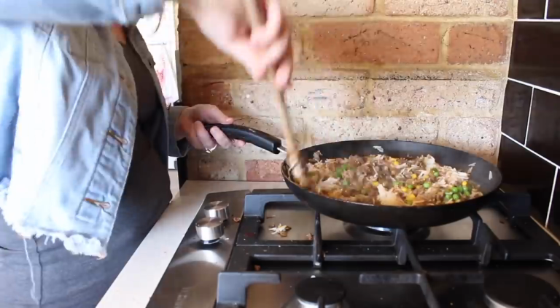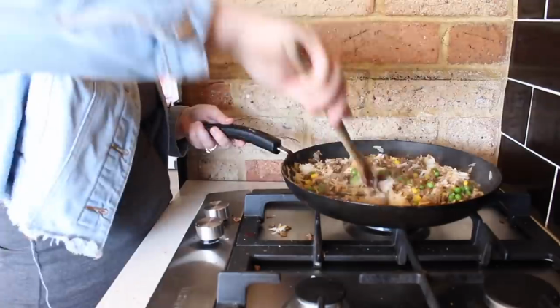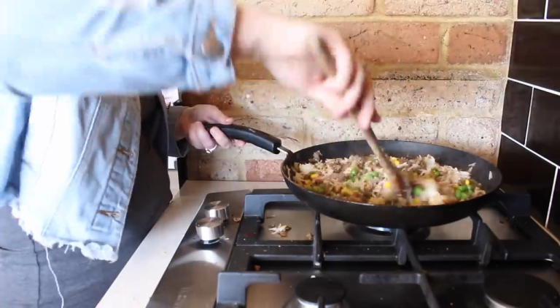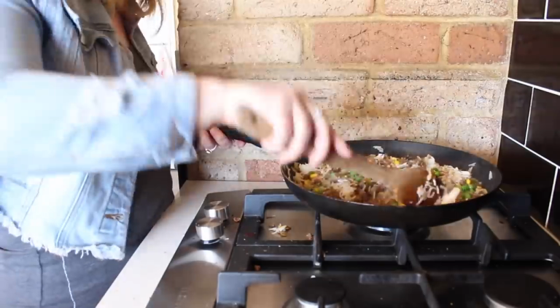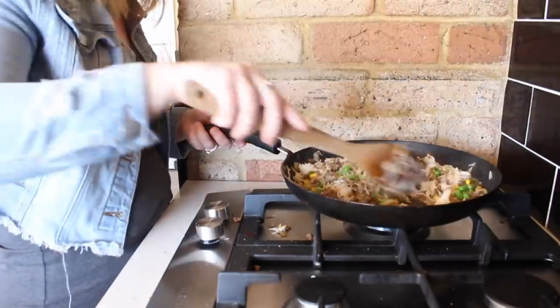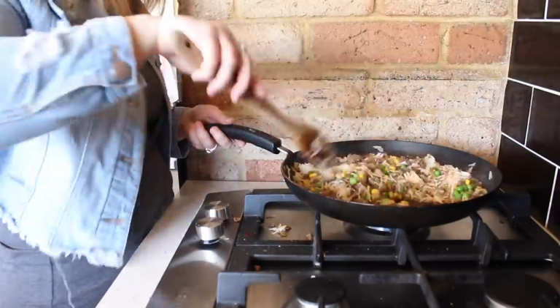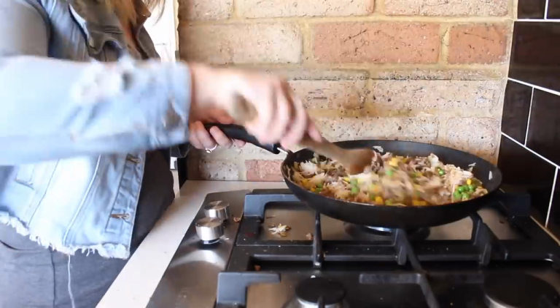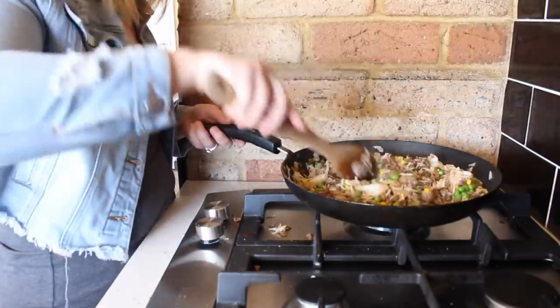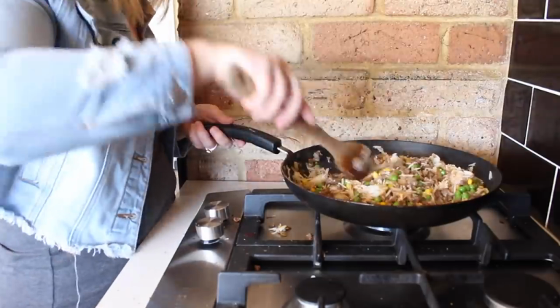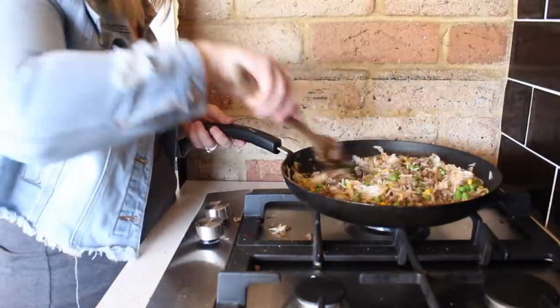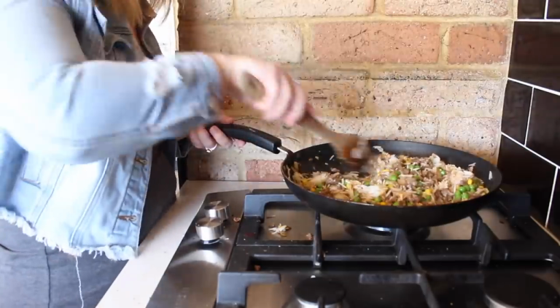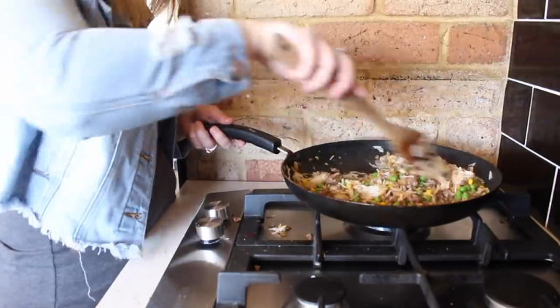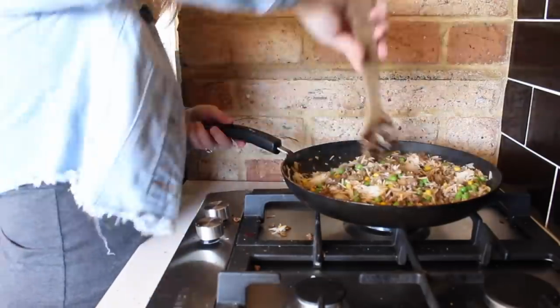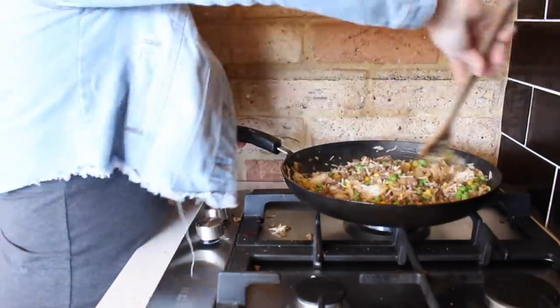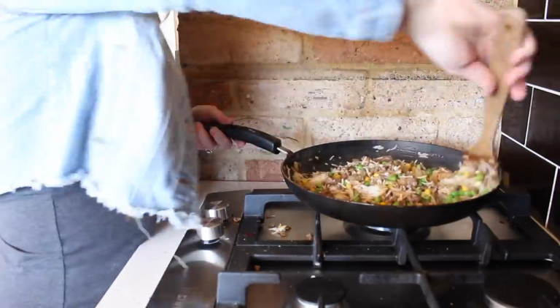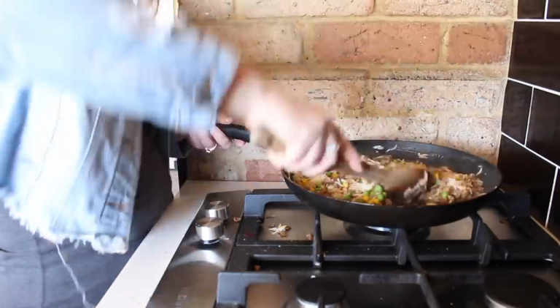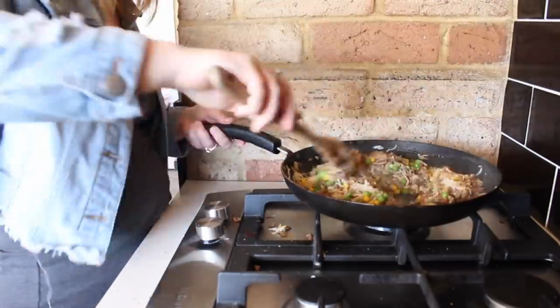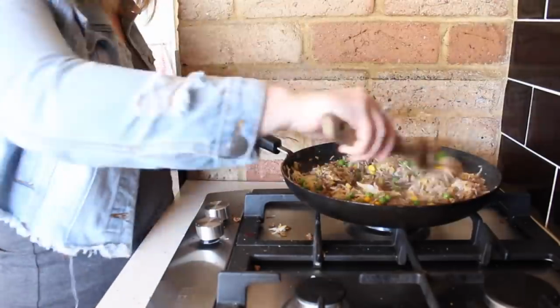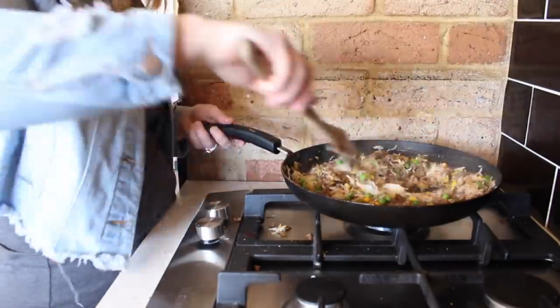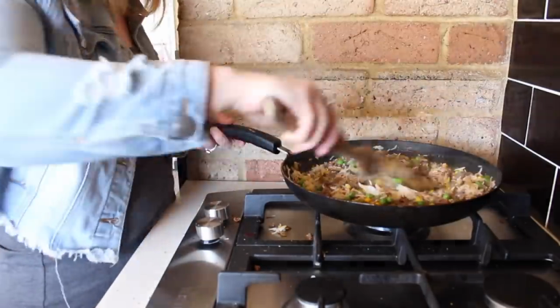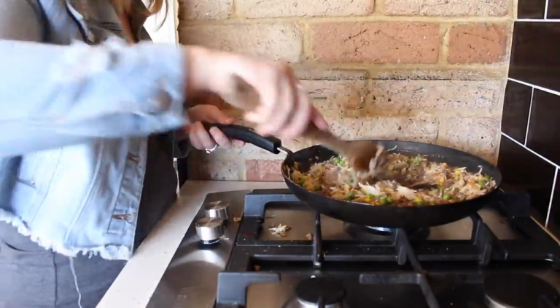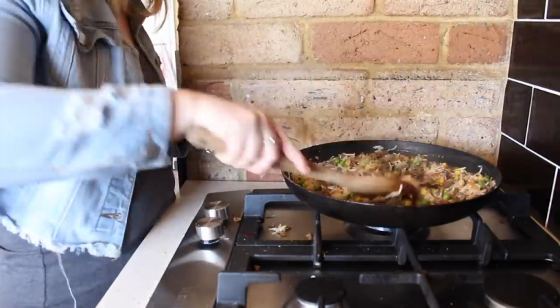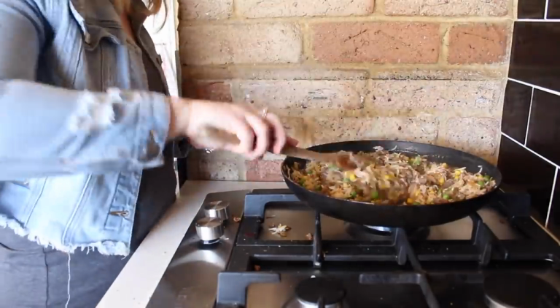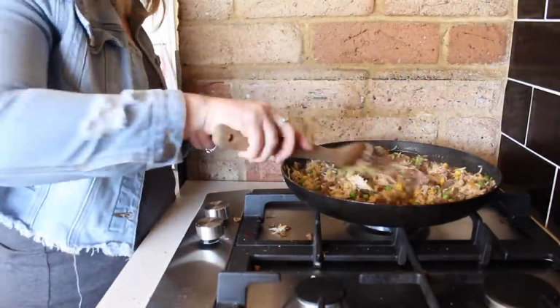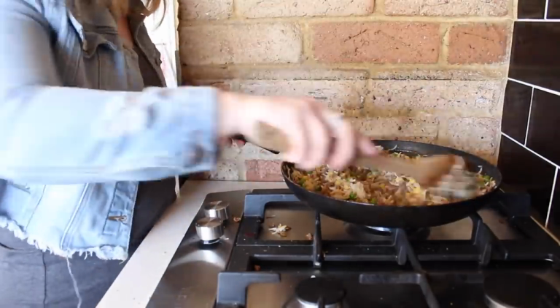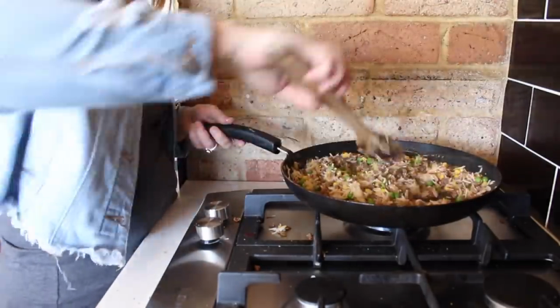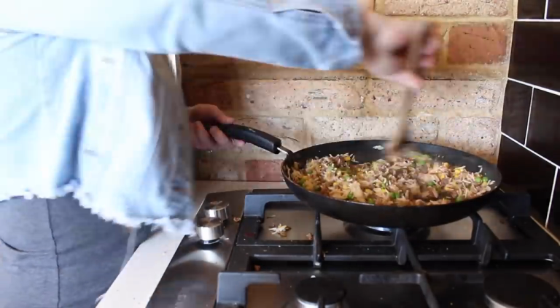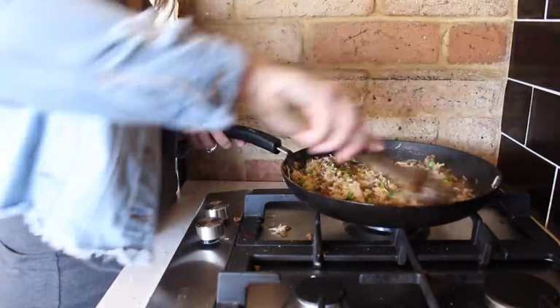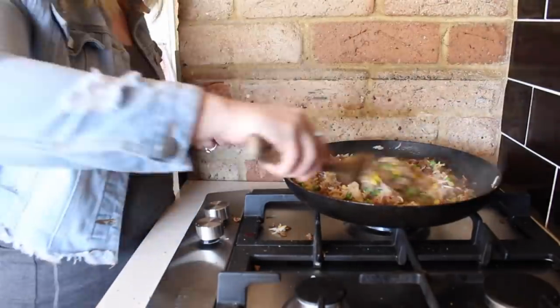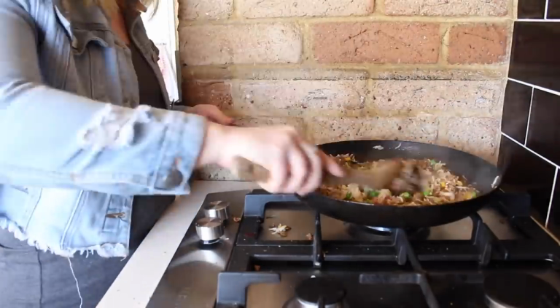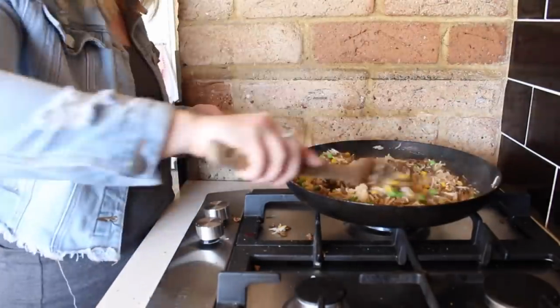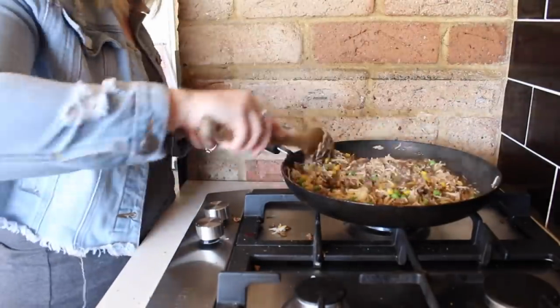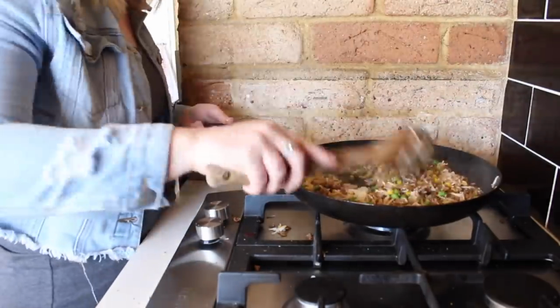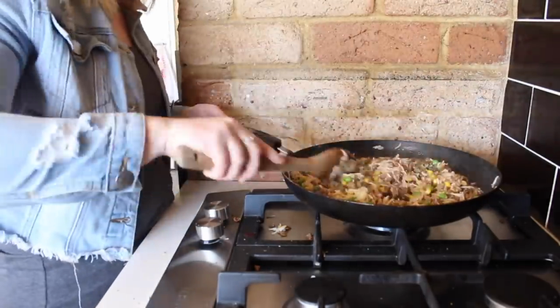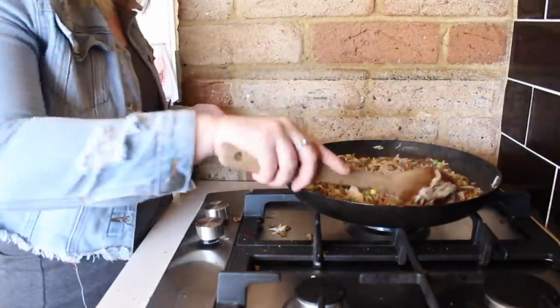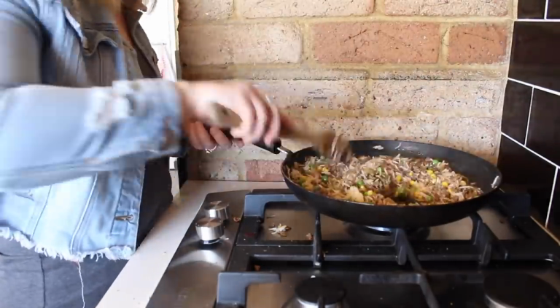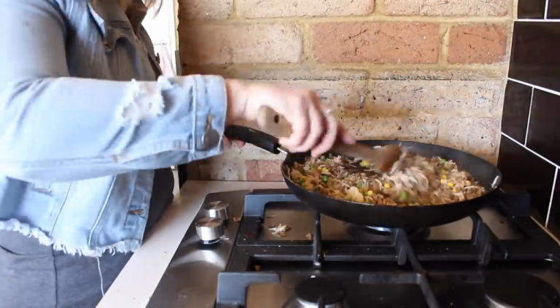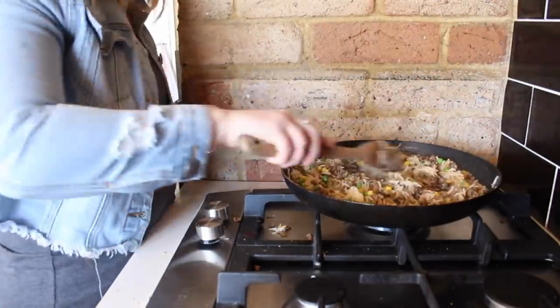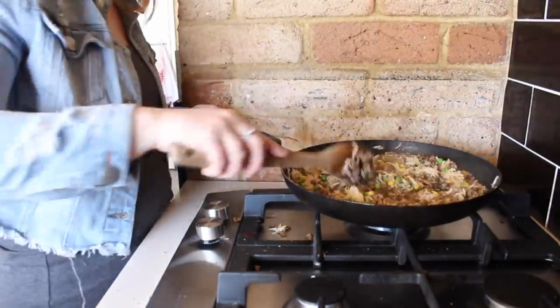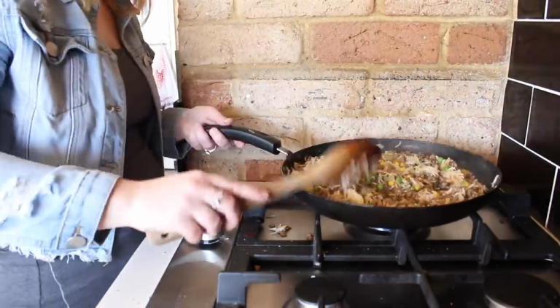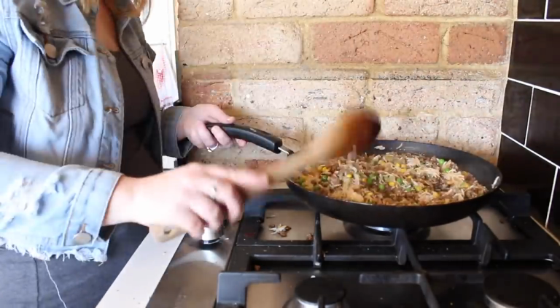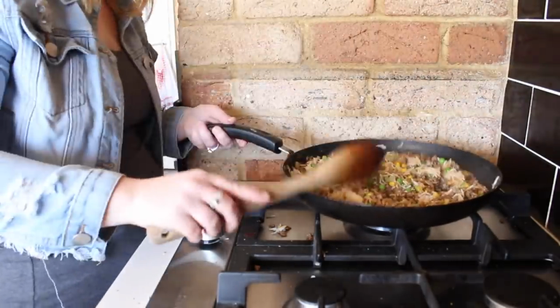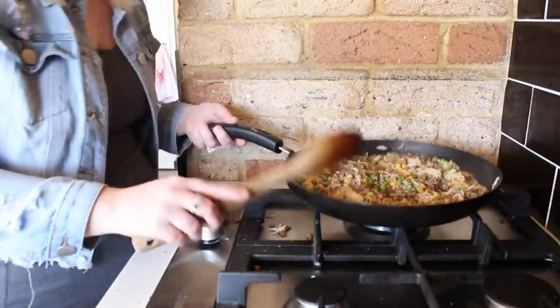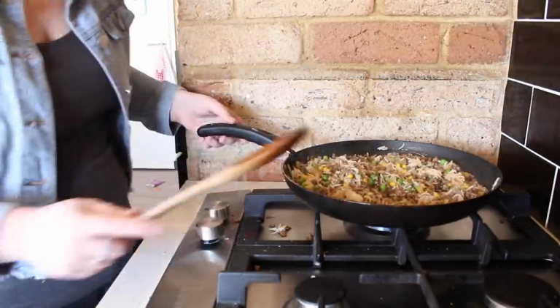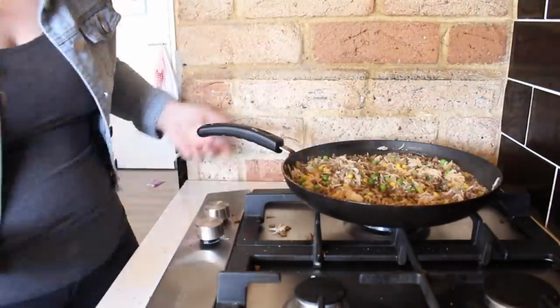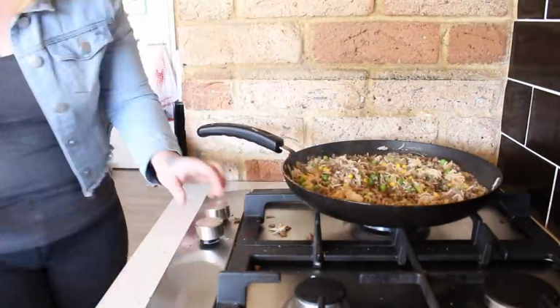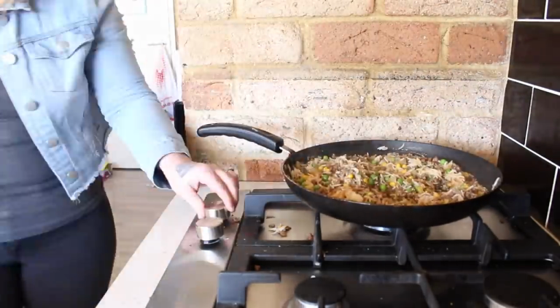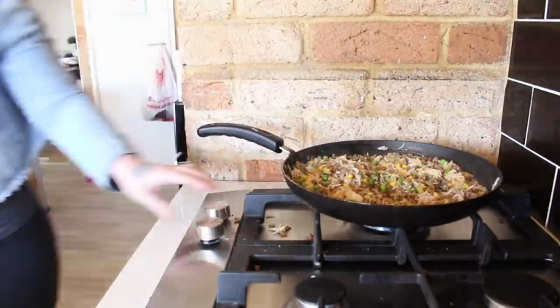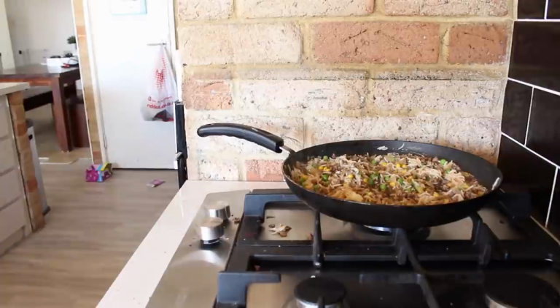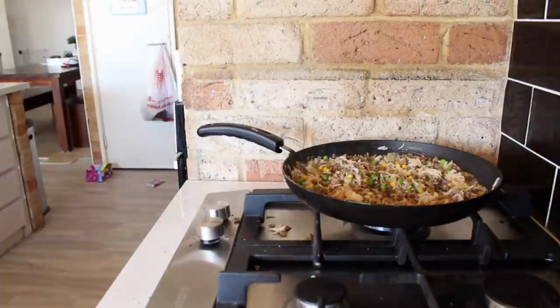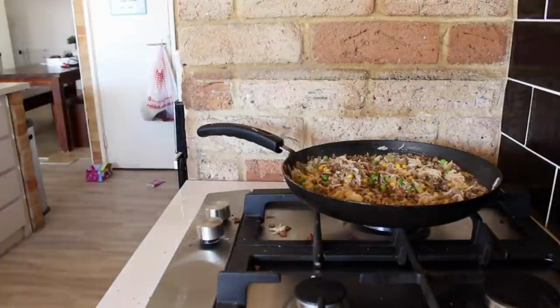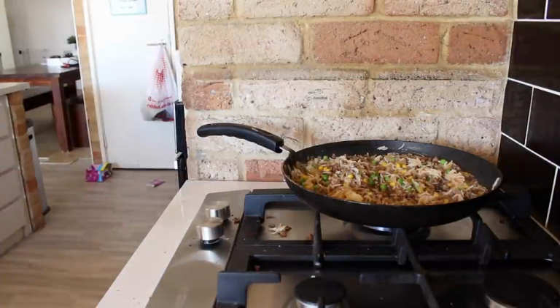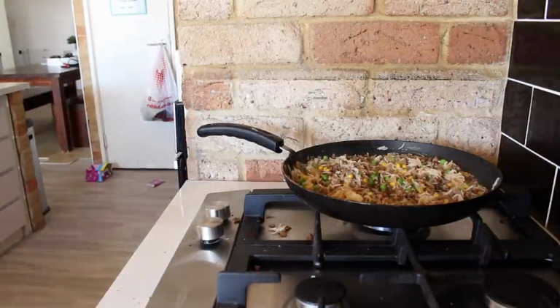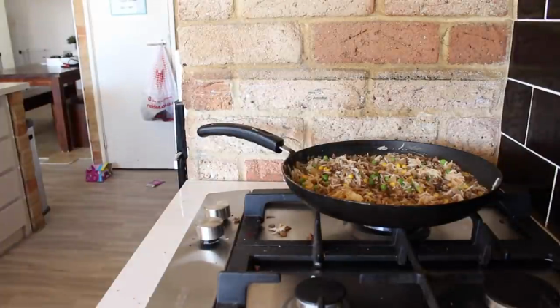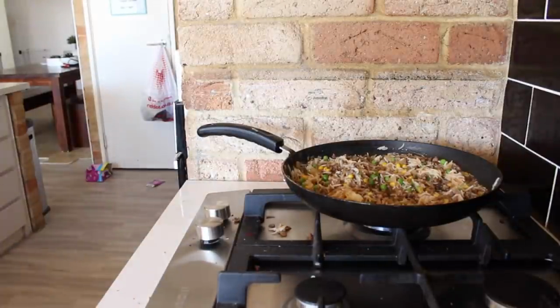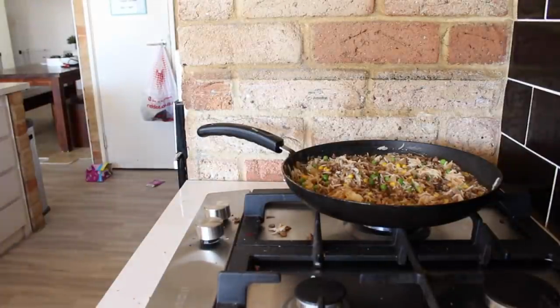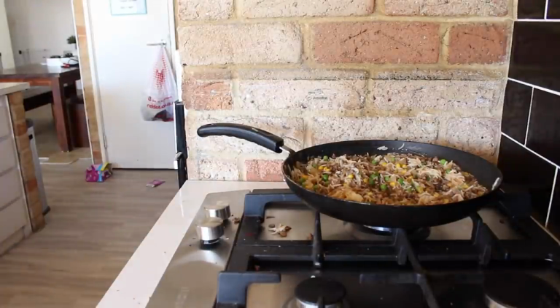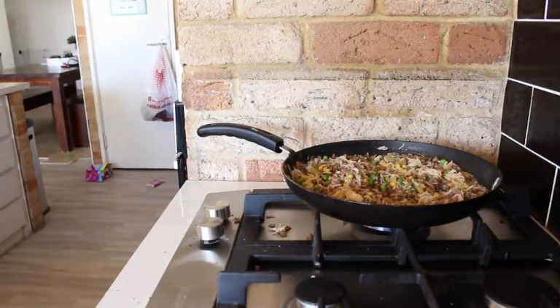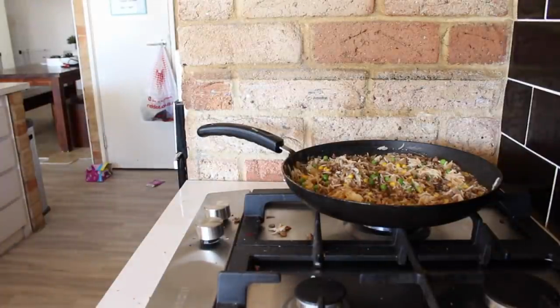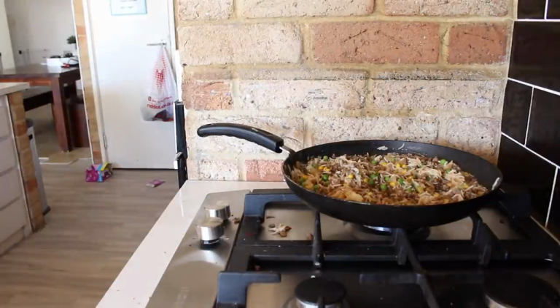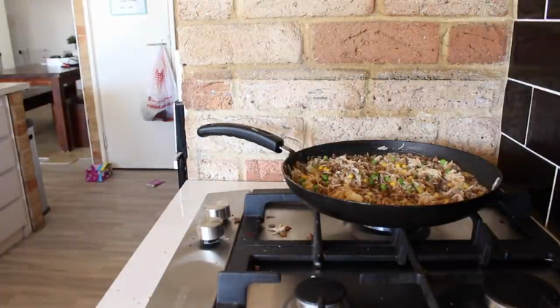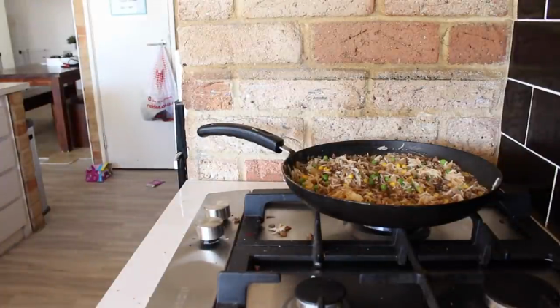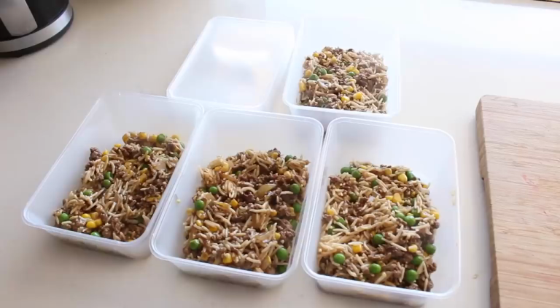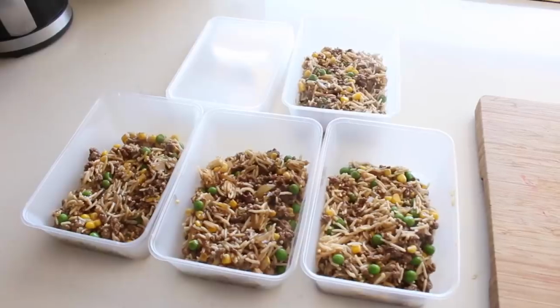This dish is super easy and simple to make and I'm so glad I have it in my fridge ready to go.